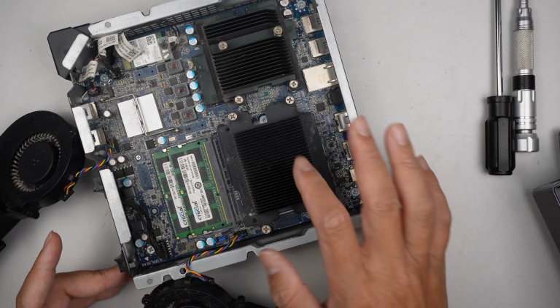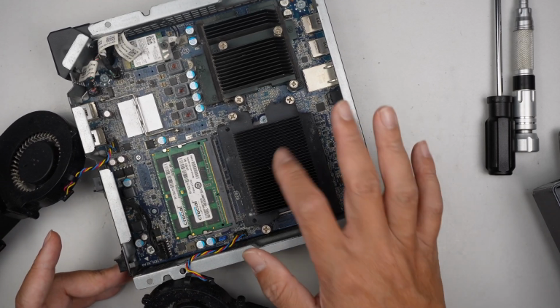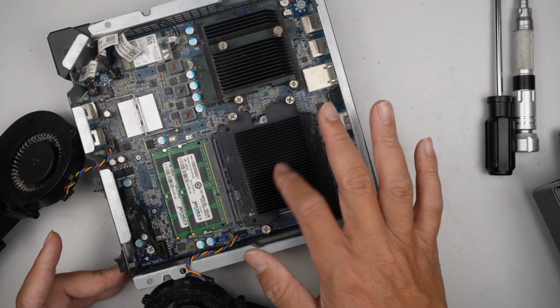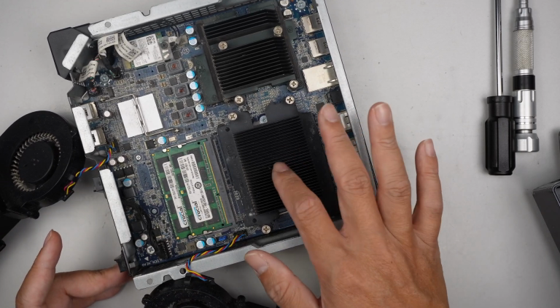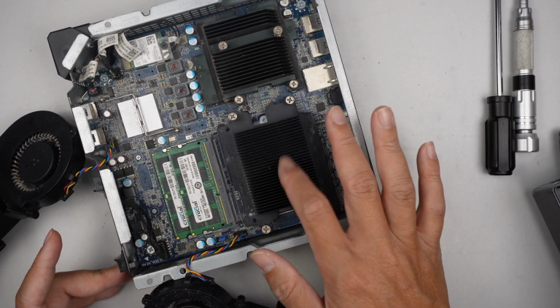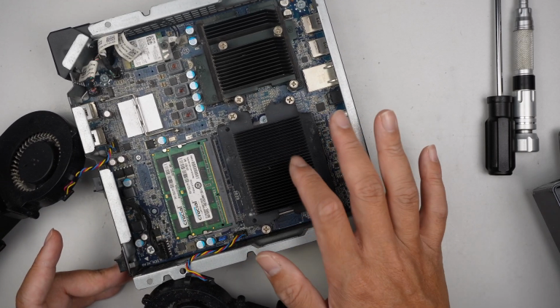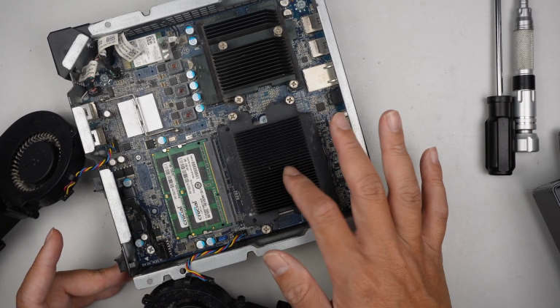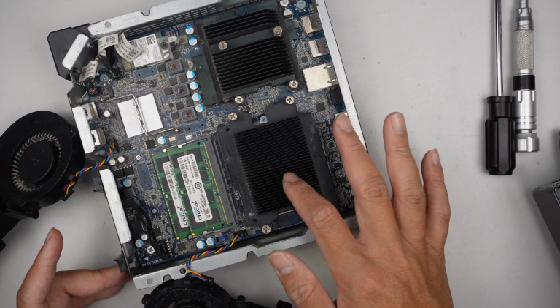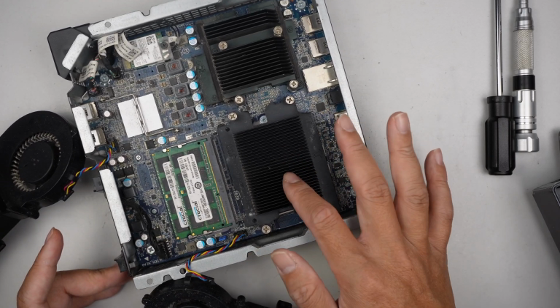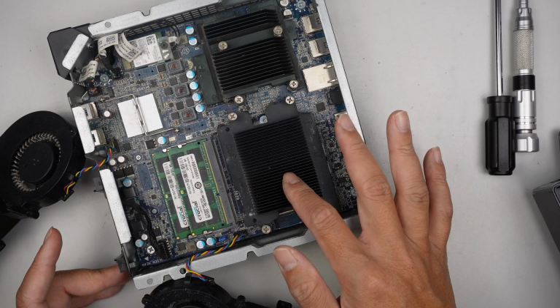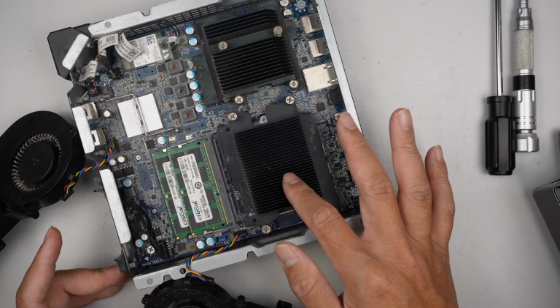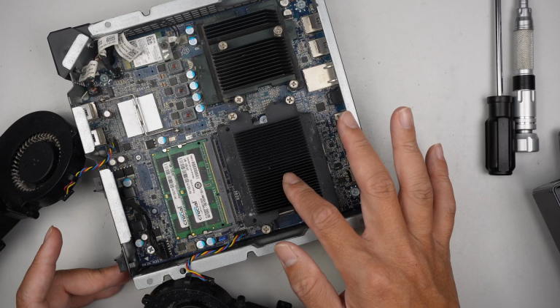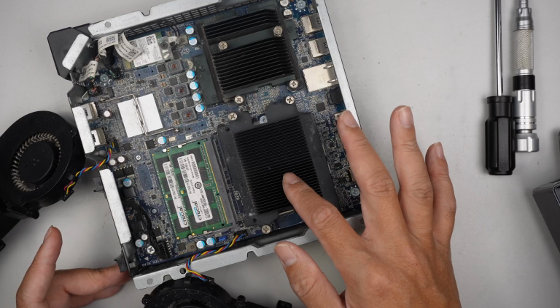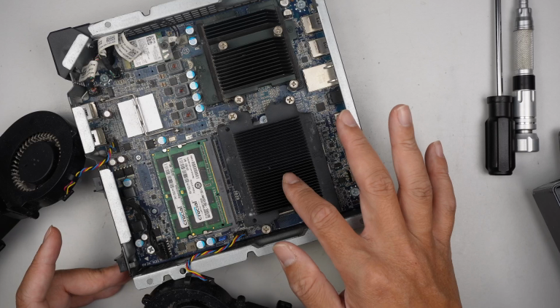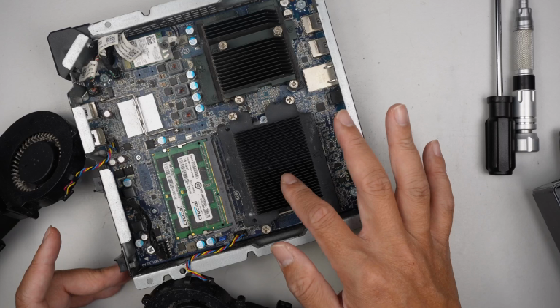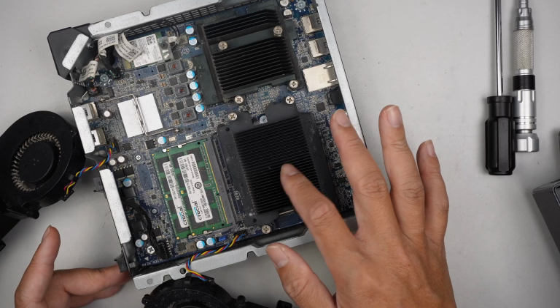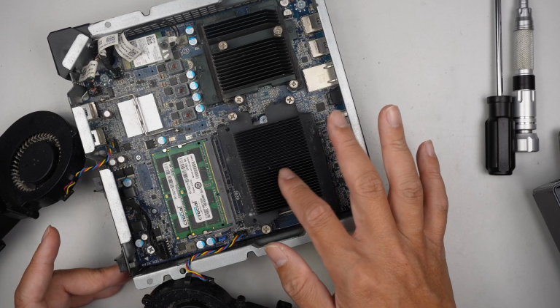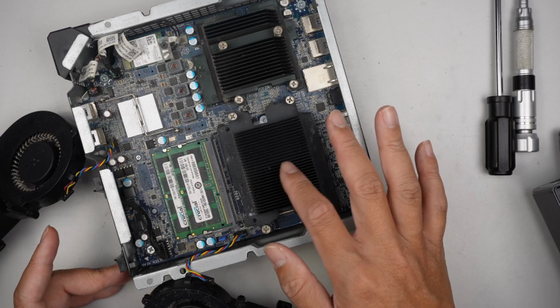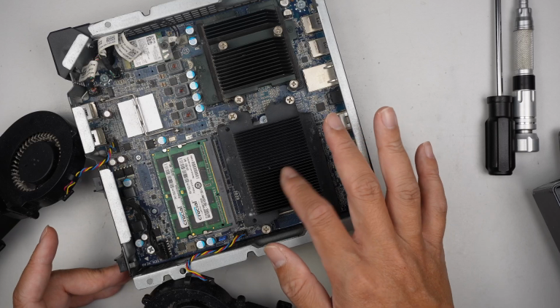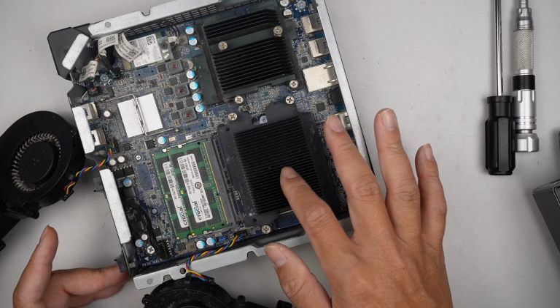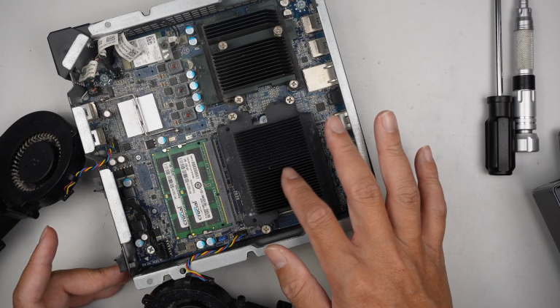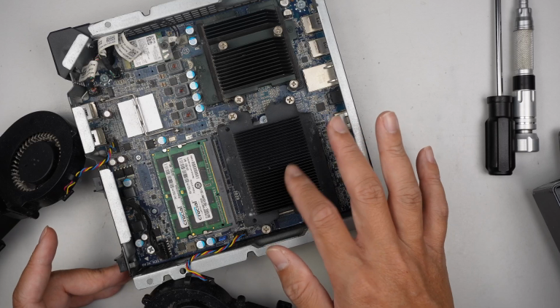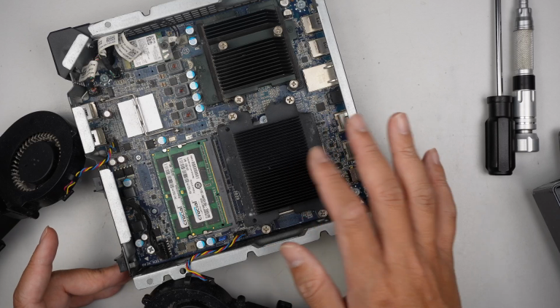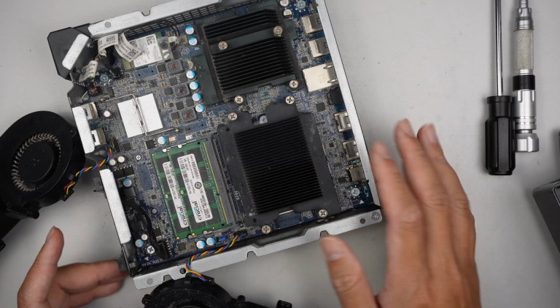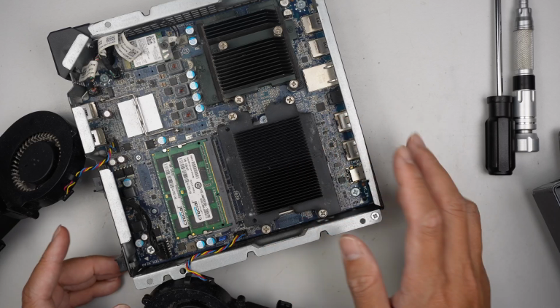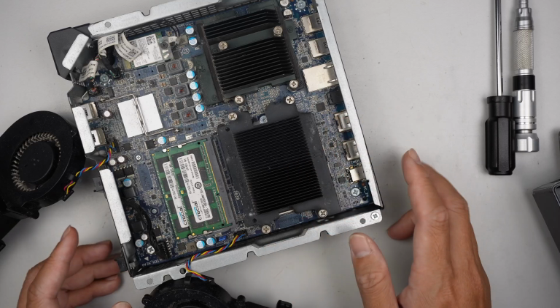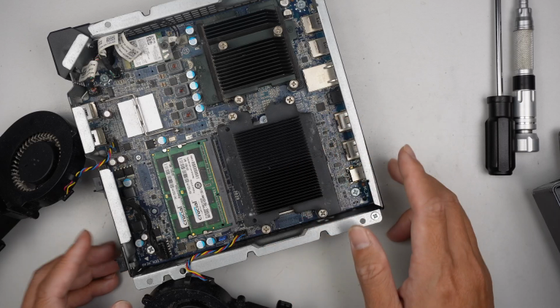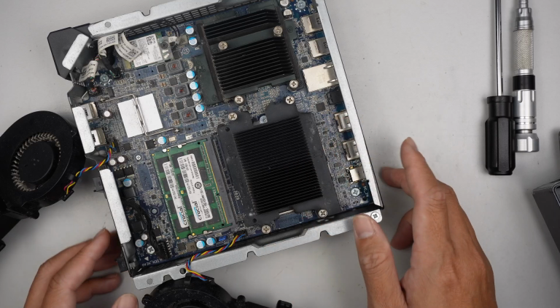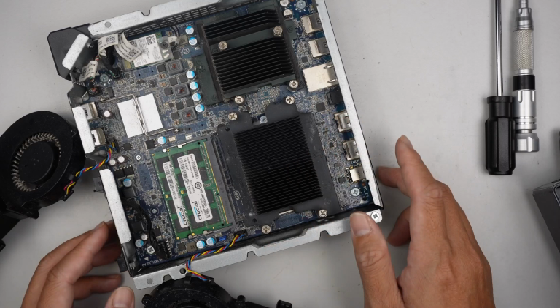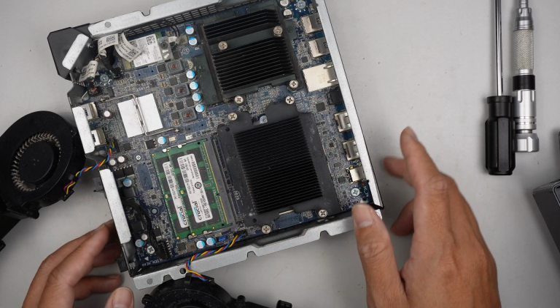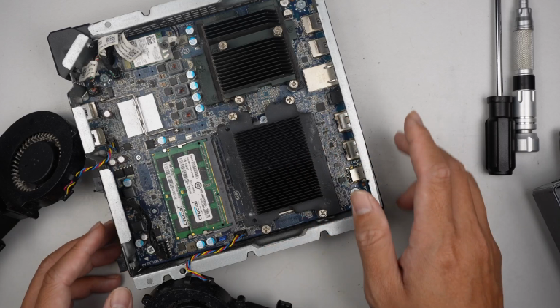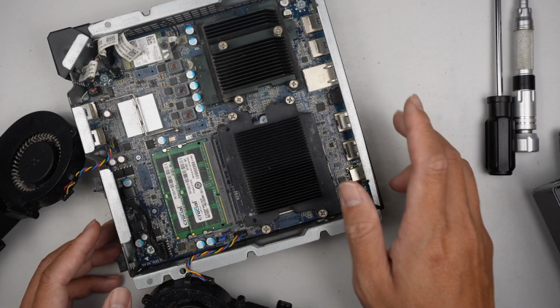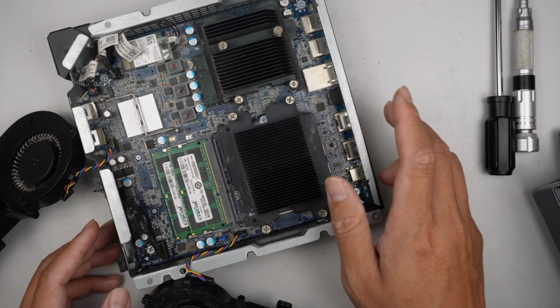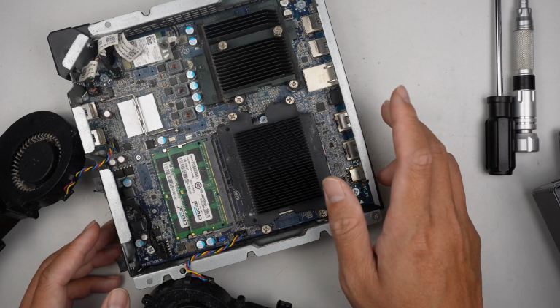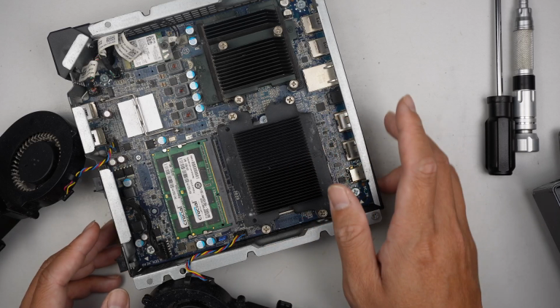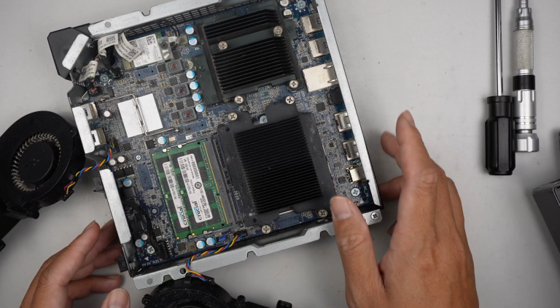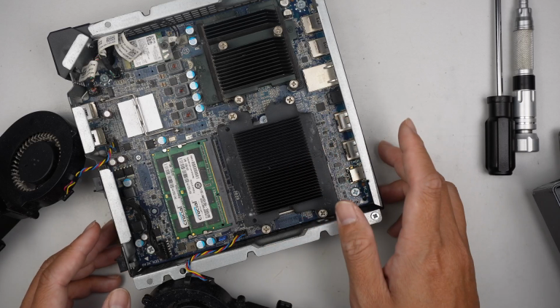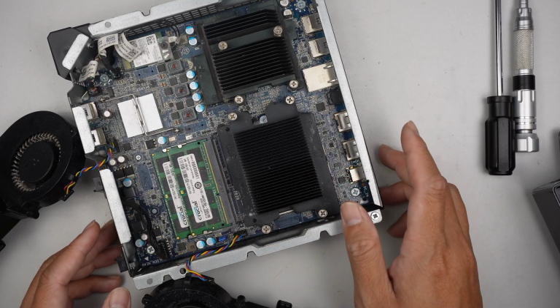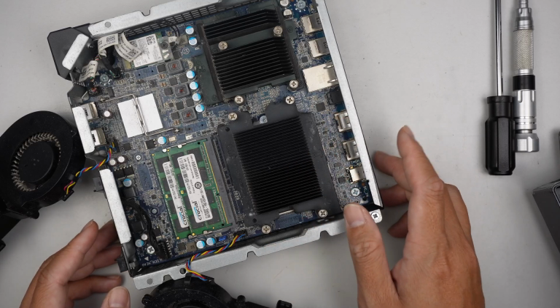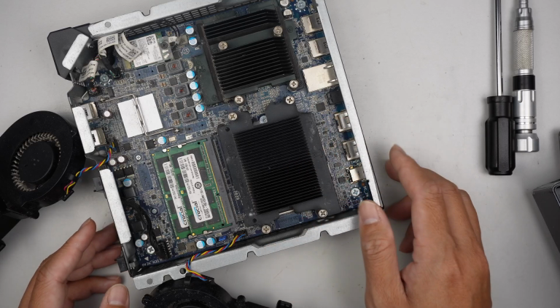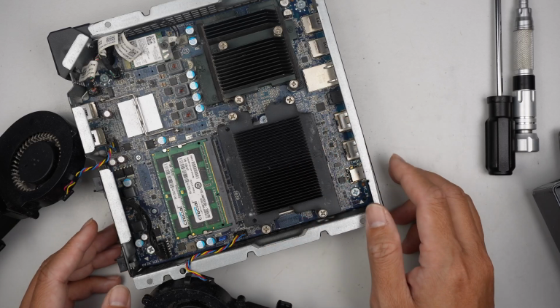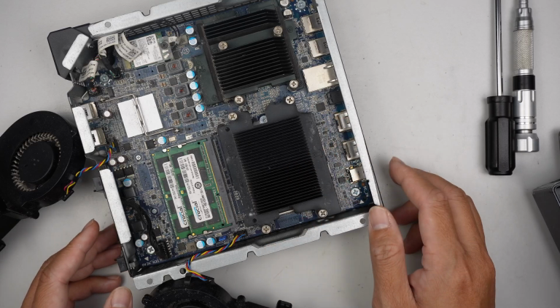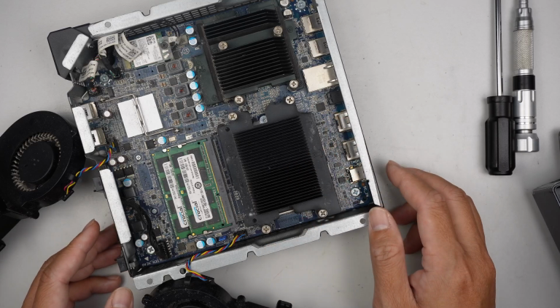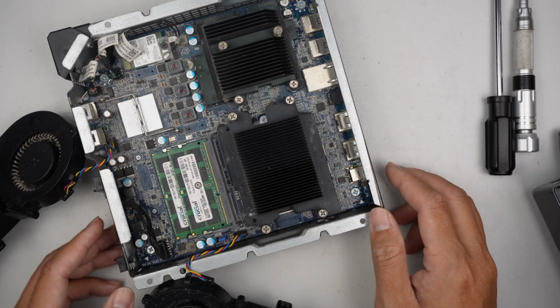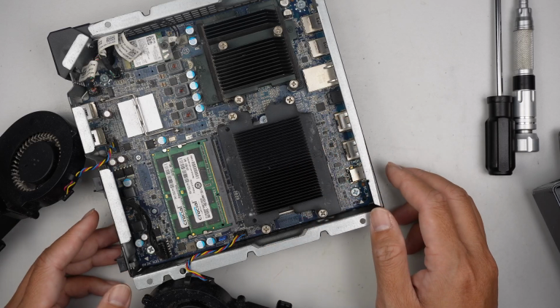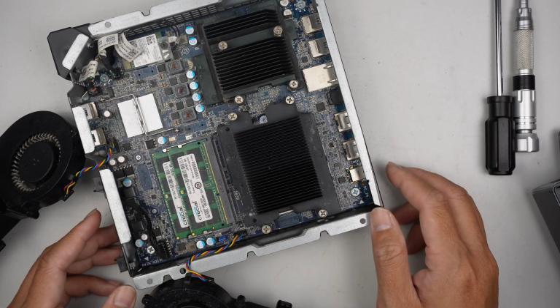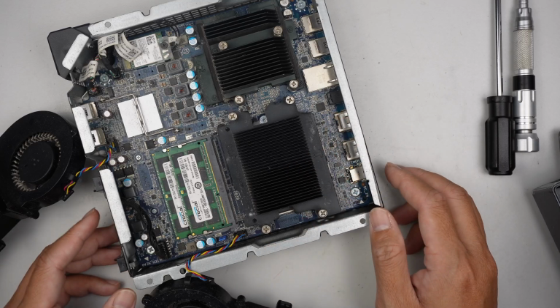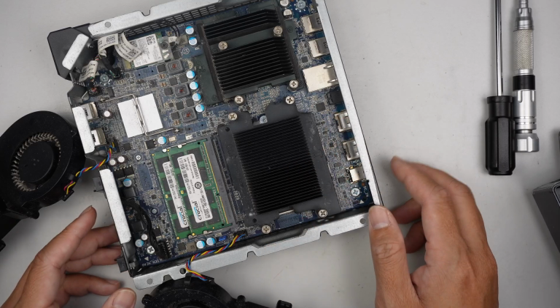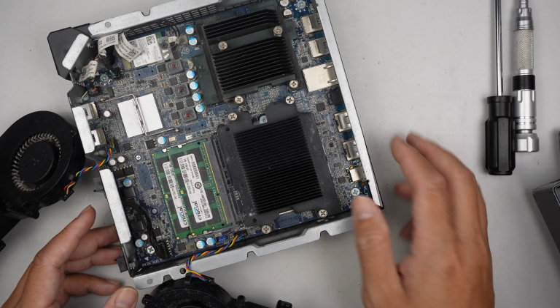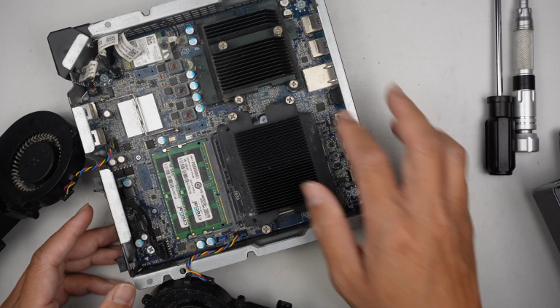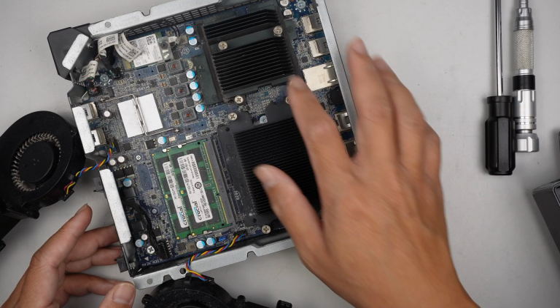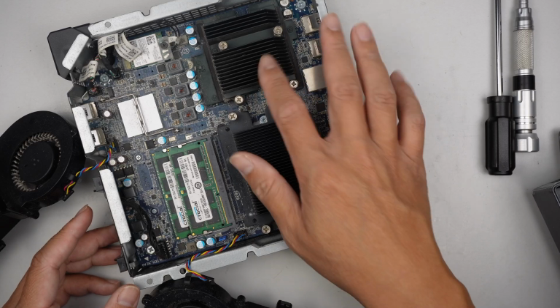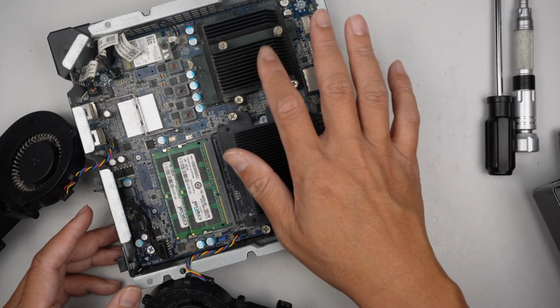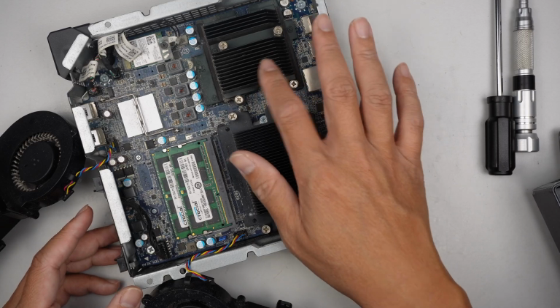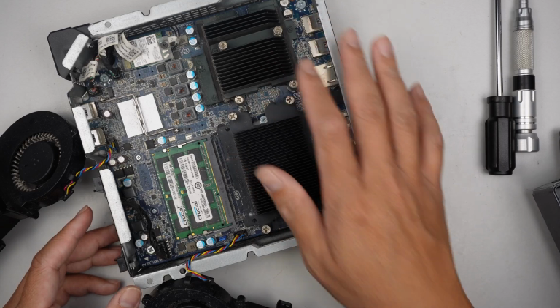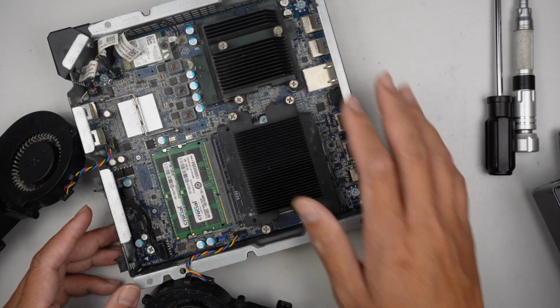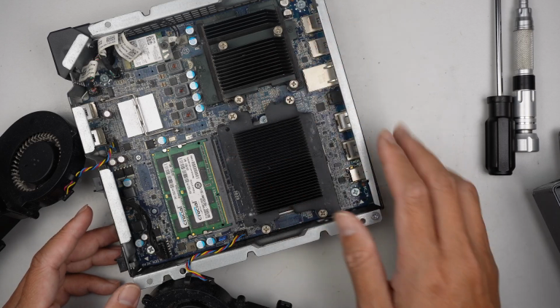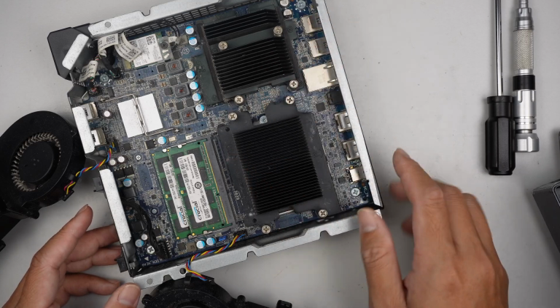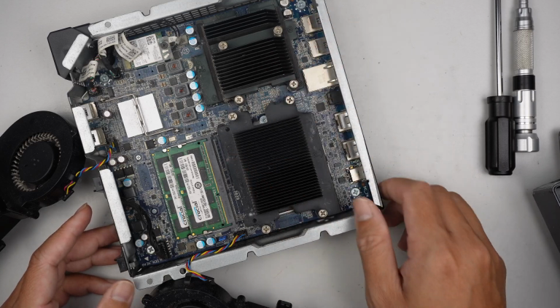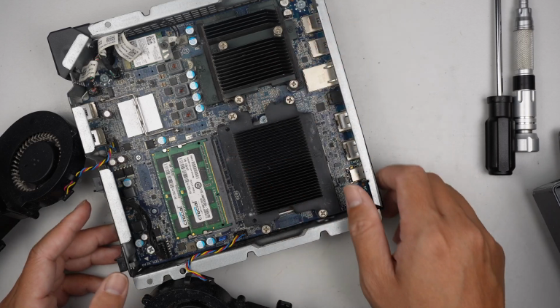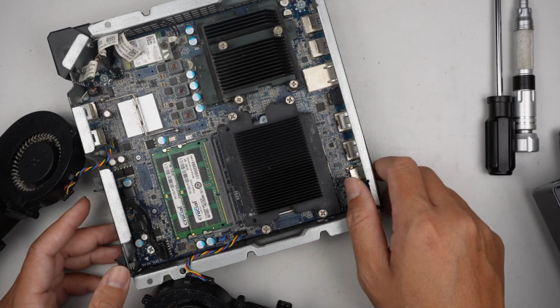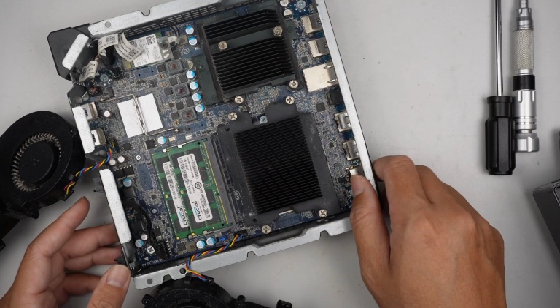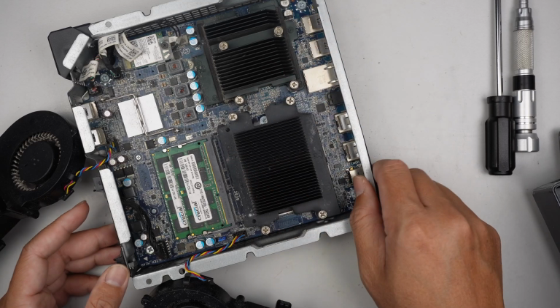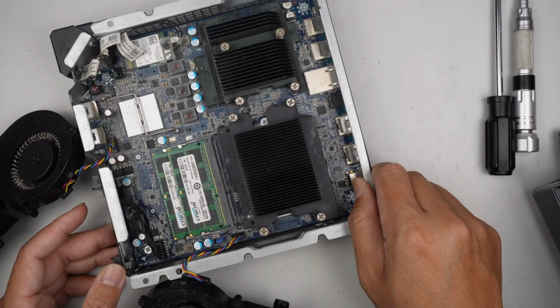Underneath here, more likely is going to be the CPU. This might be the graphics card, I believe.